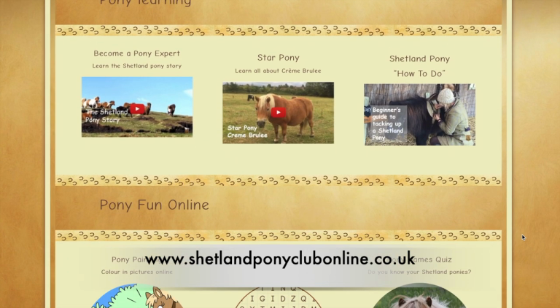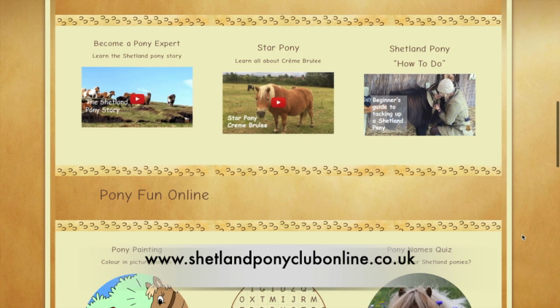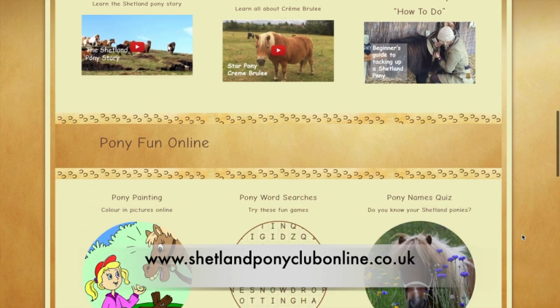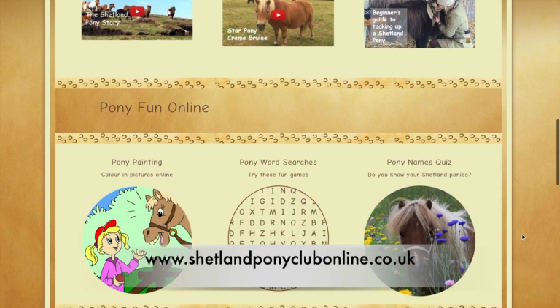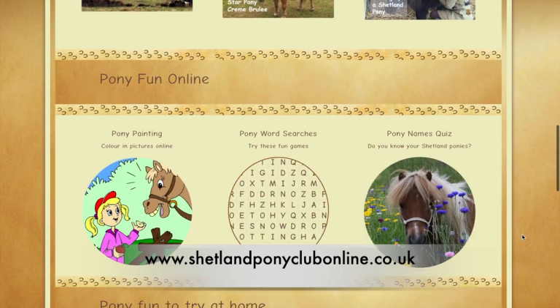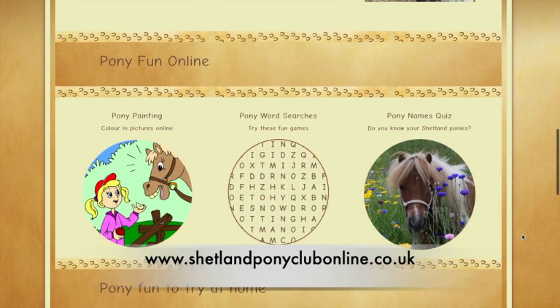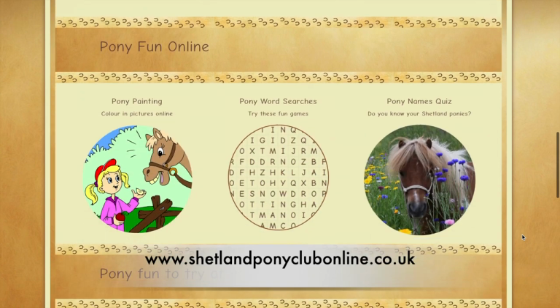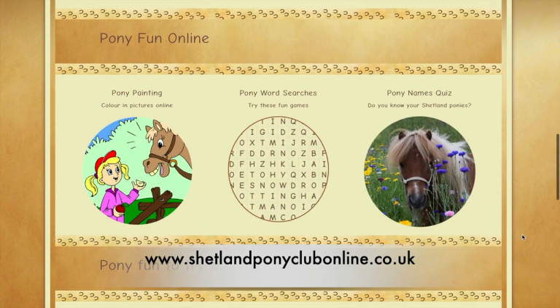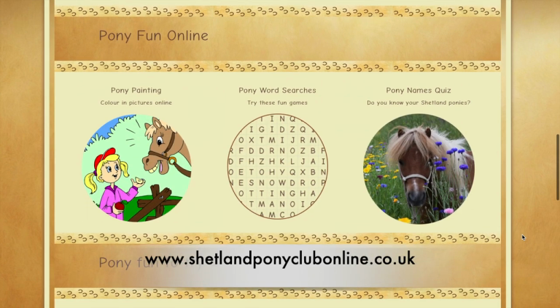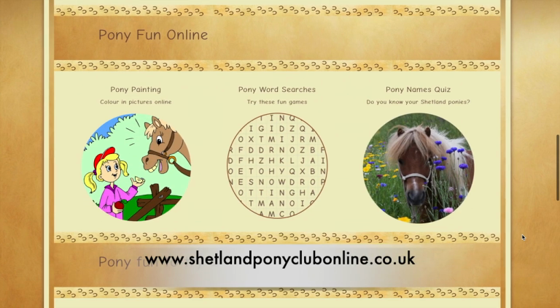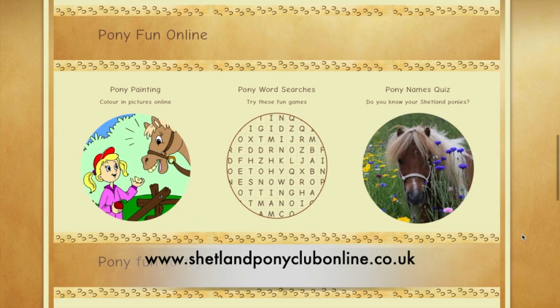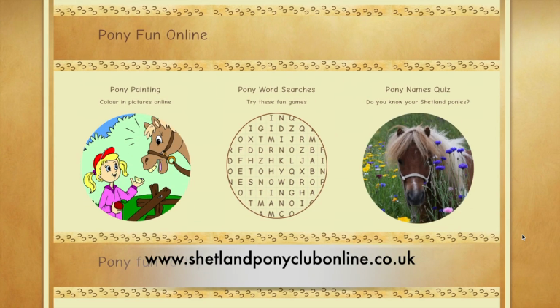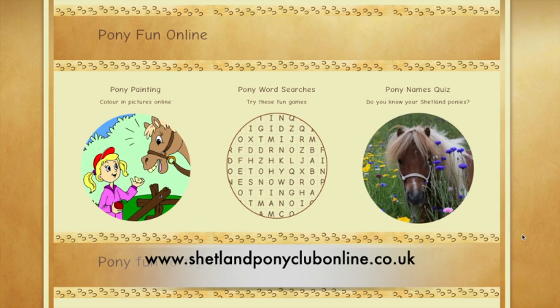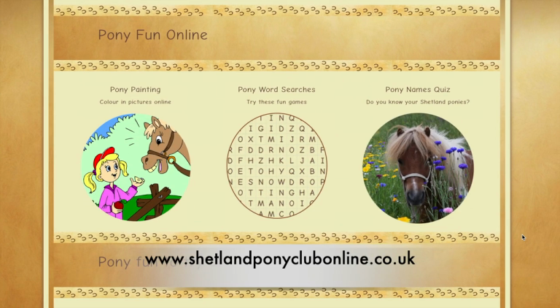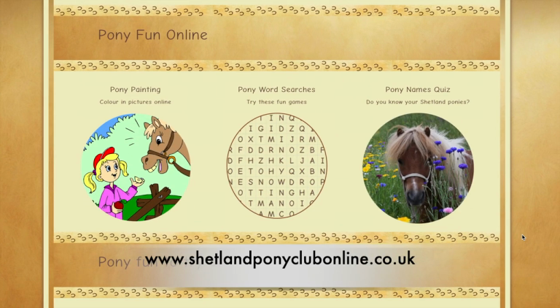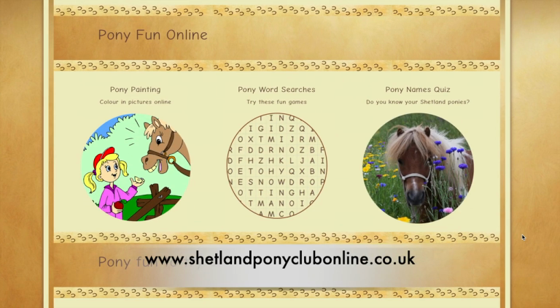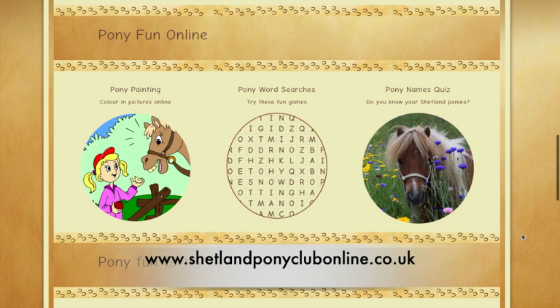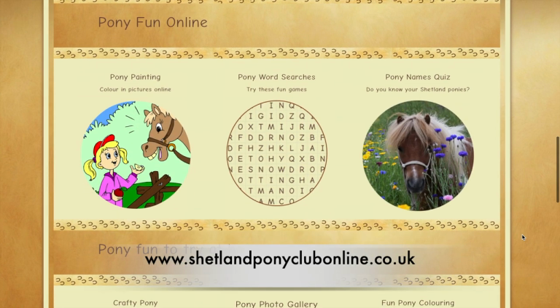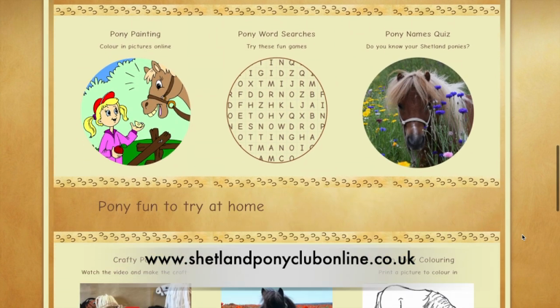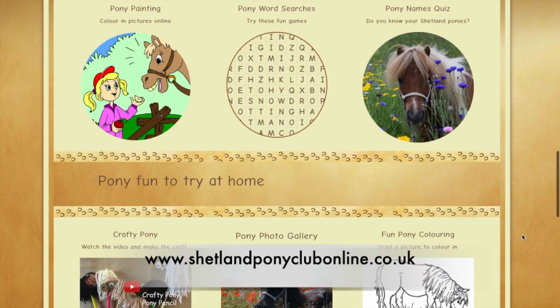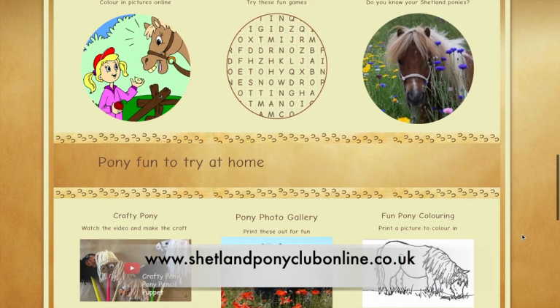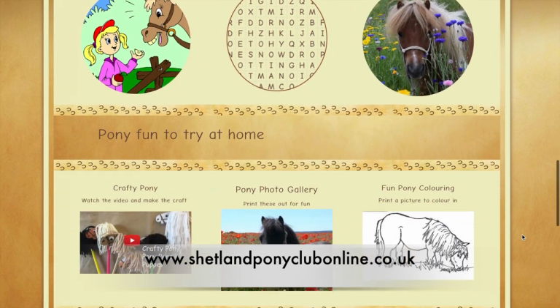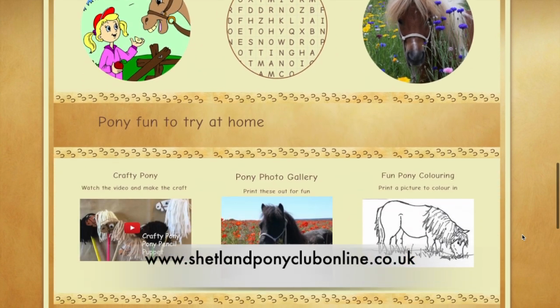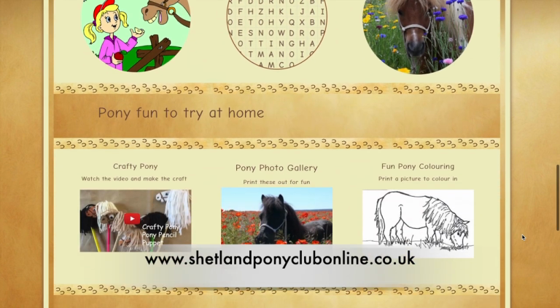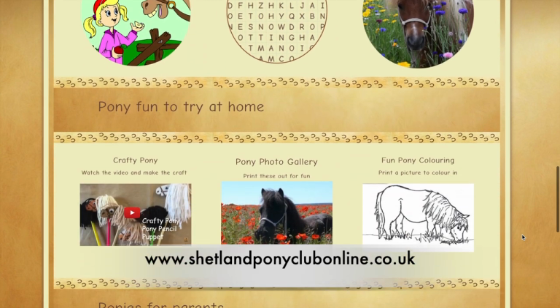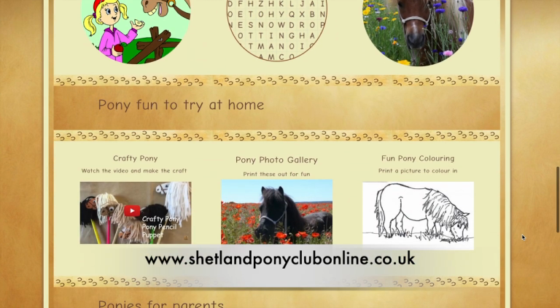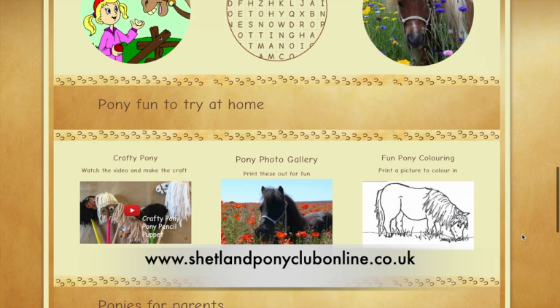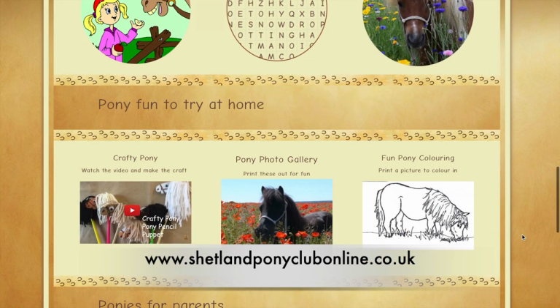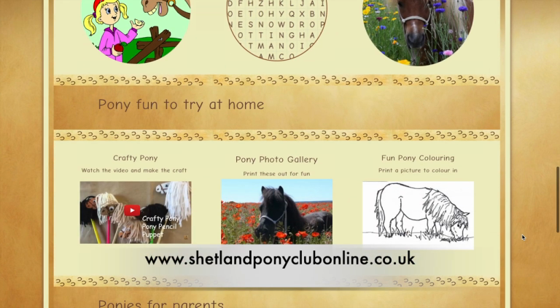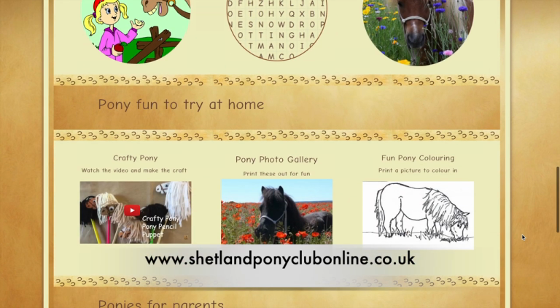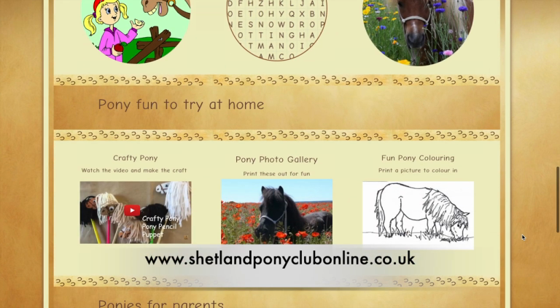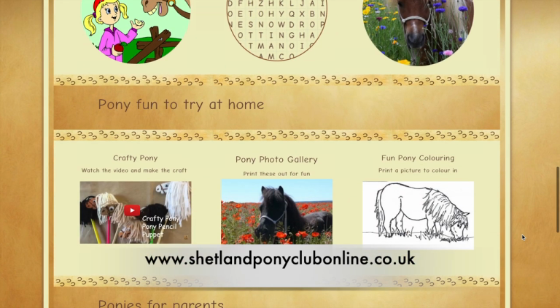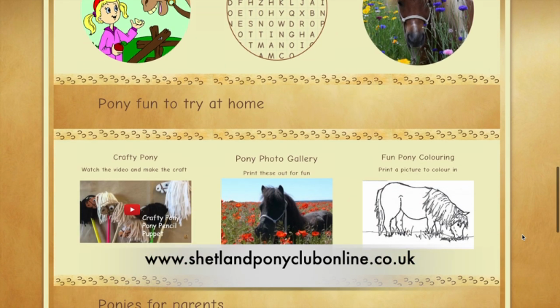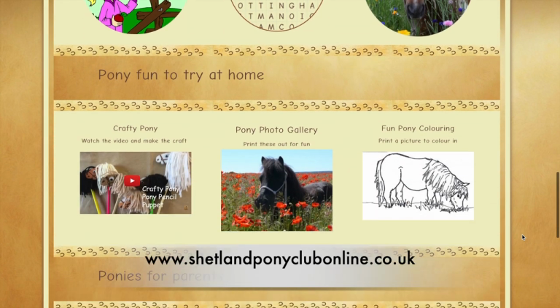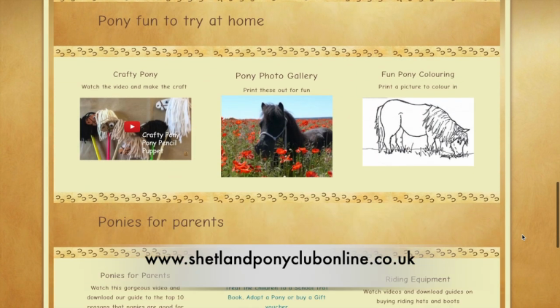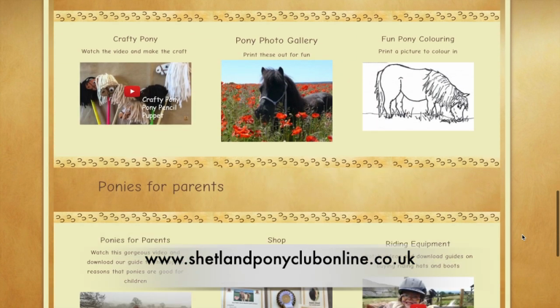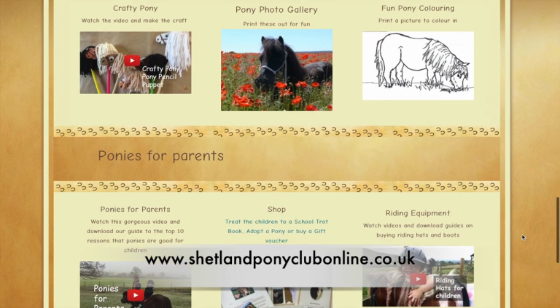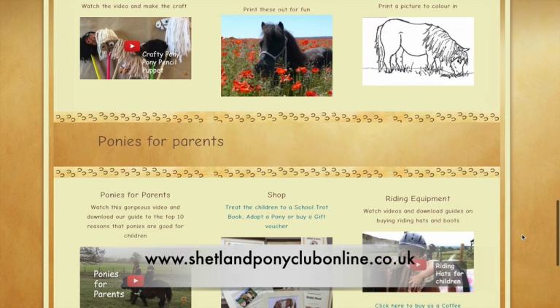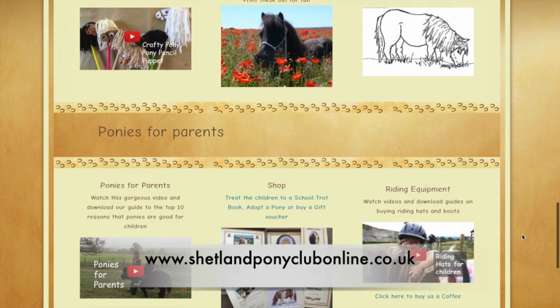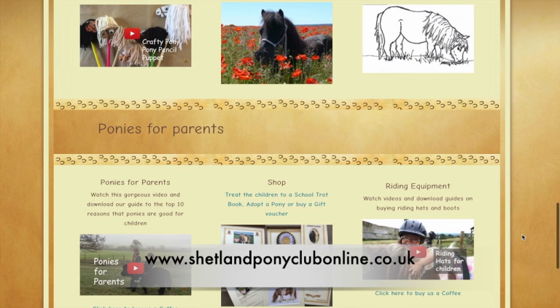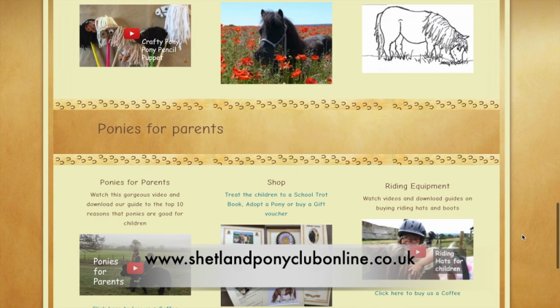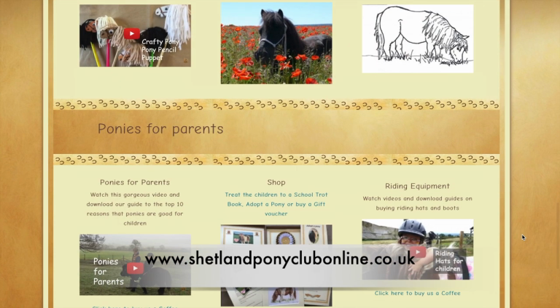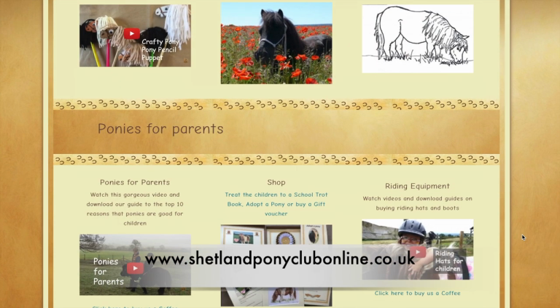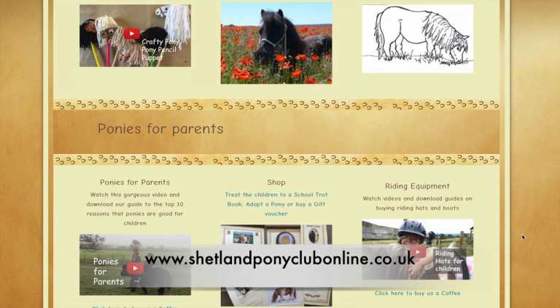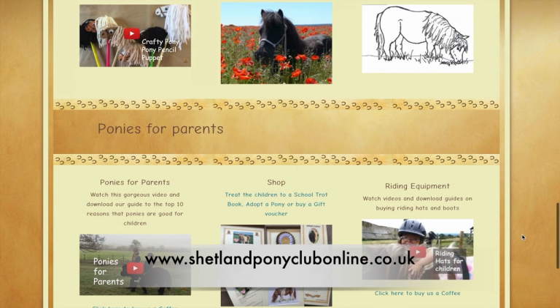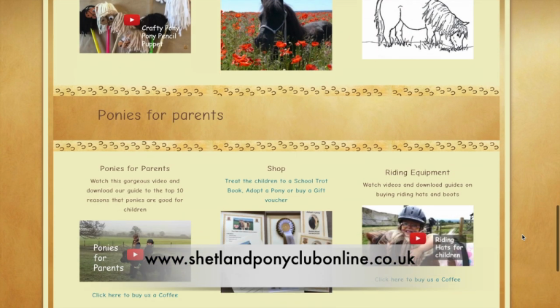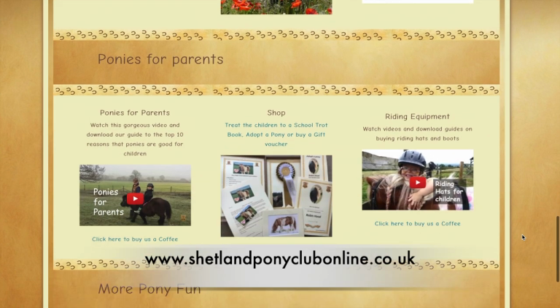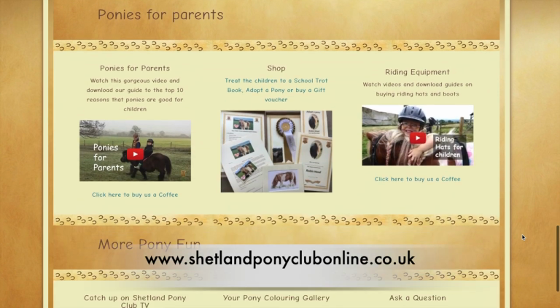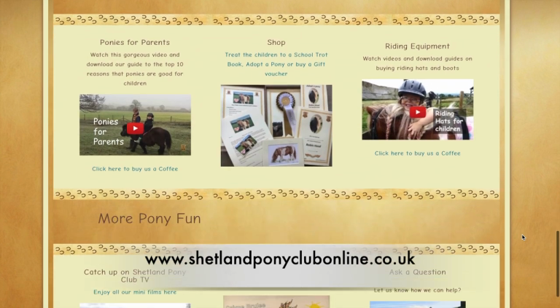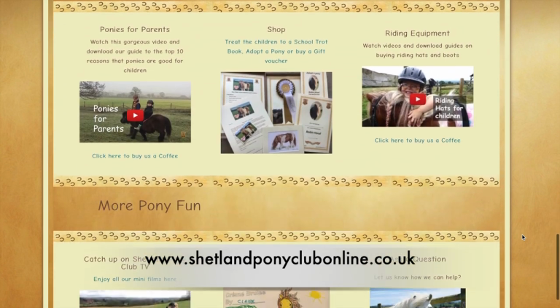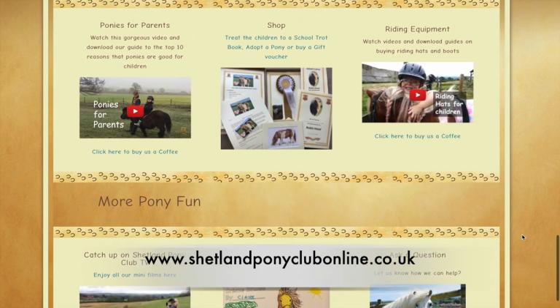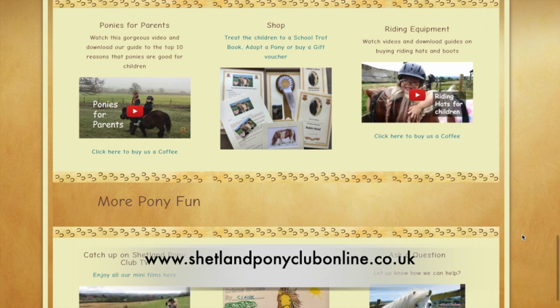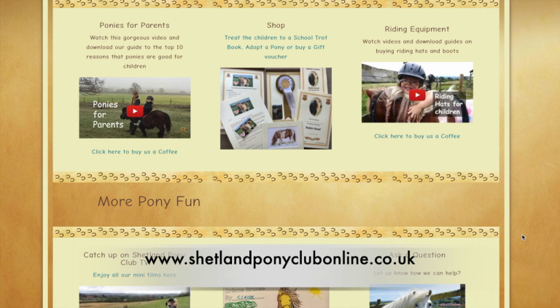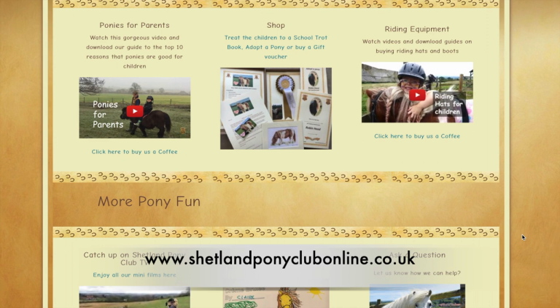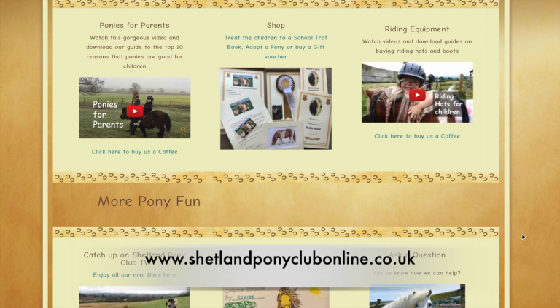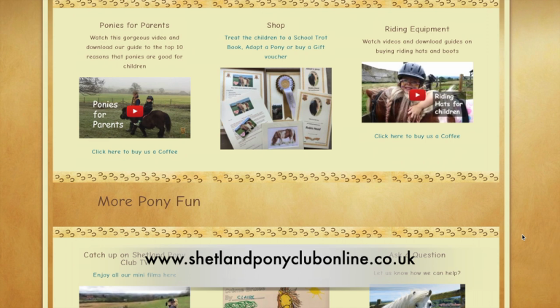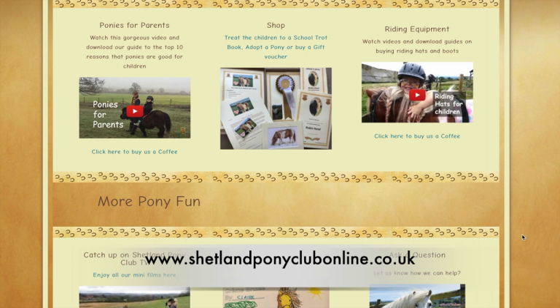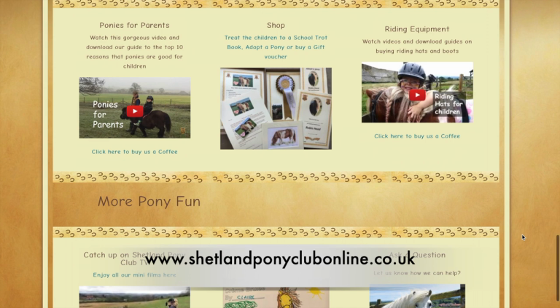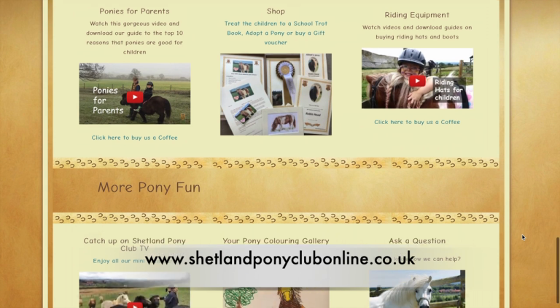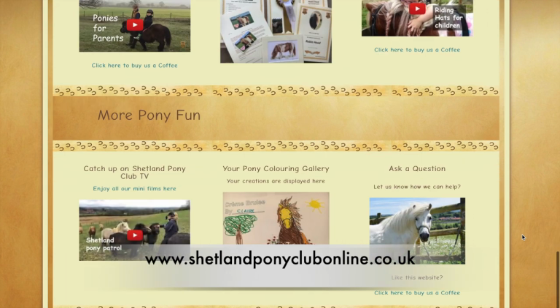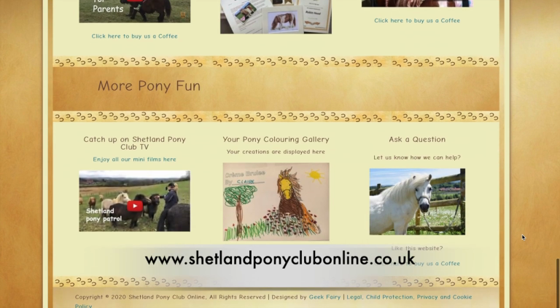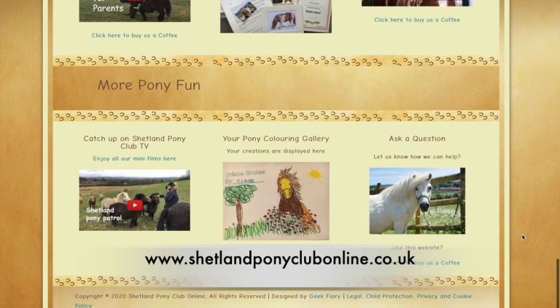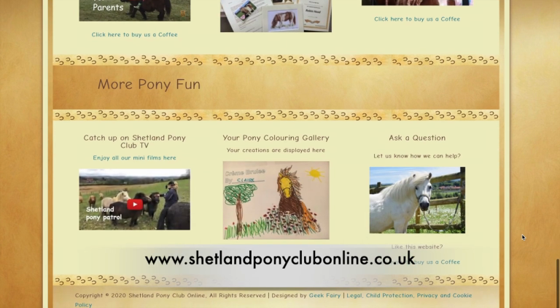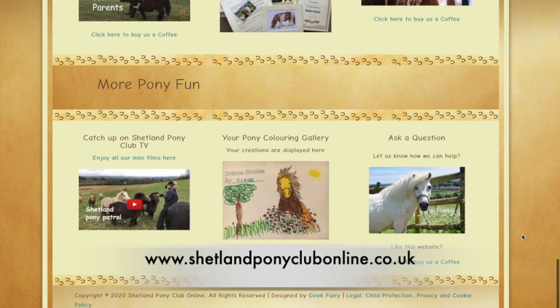Thank you so much for watching. Please subscribe to our channel and join us next week for more Shetland Pony Club TV.